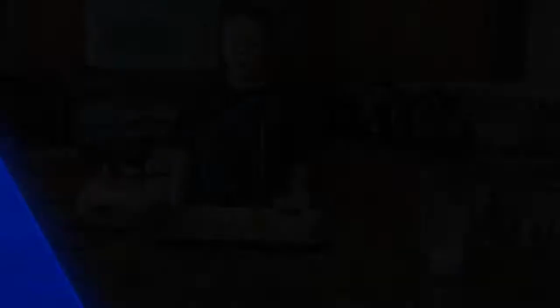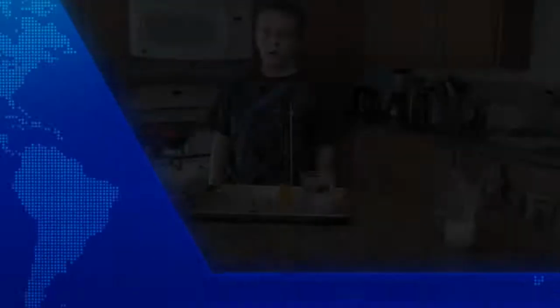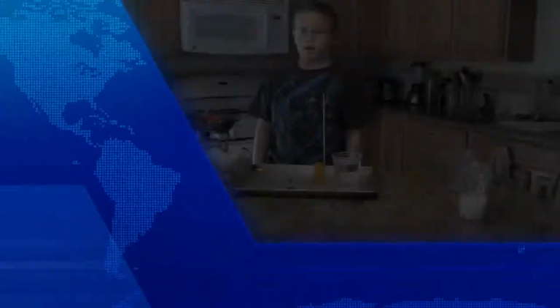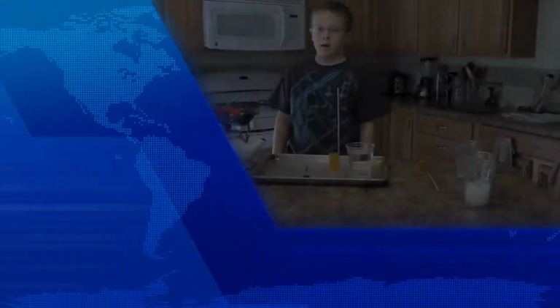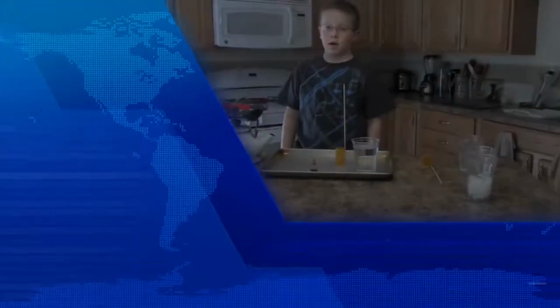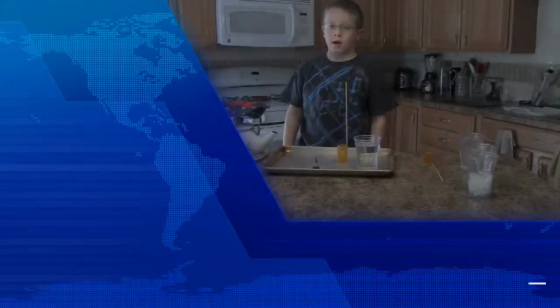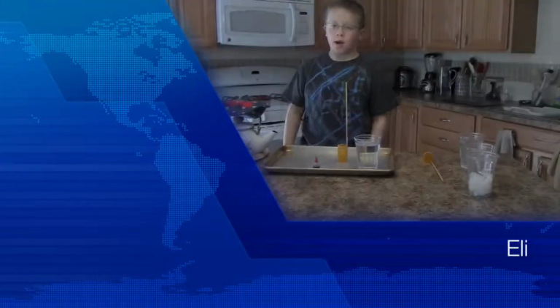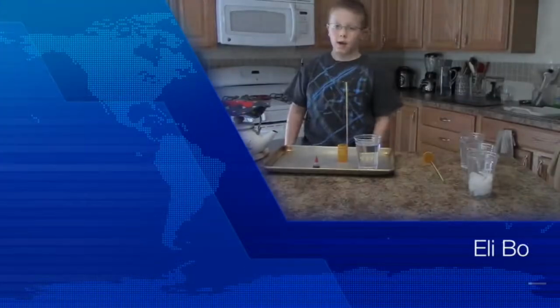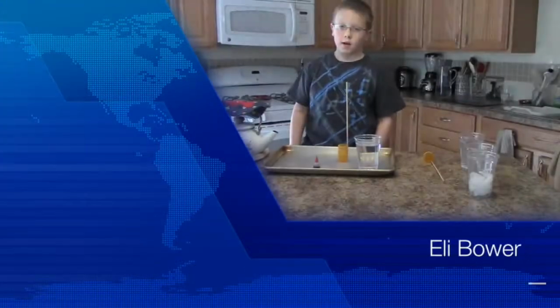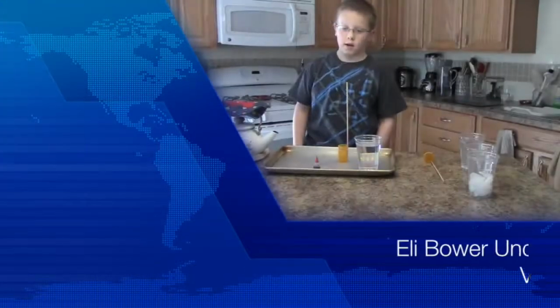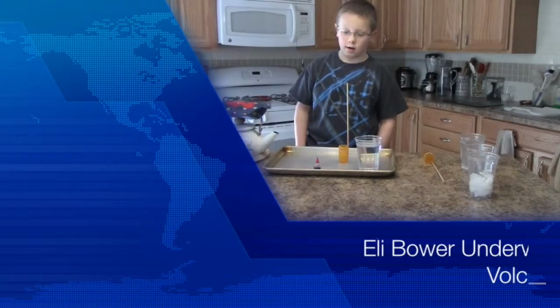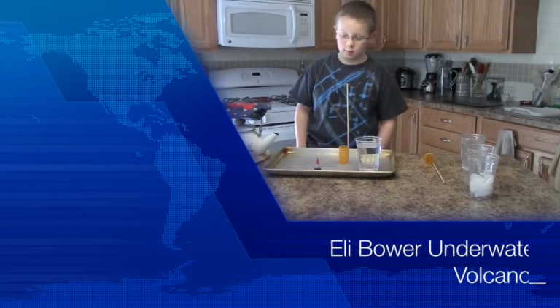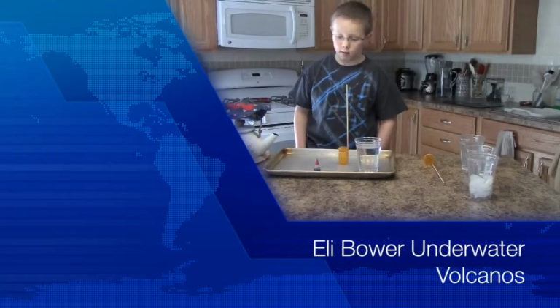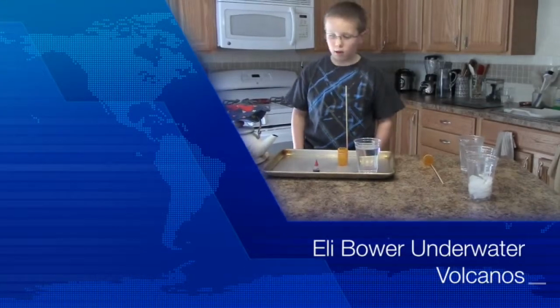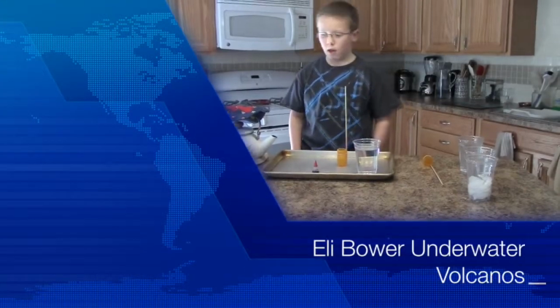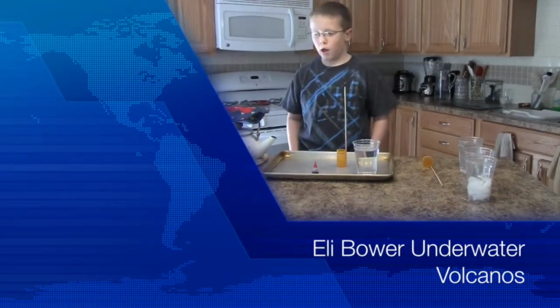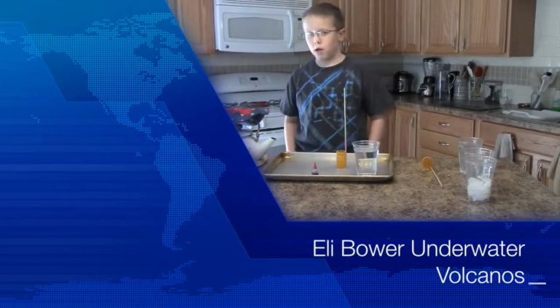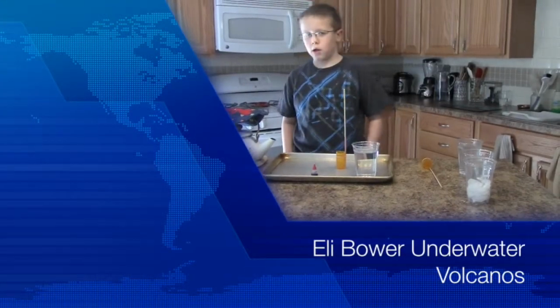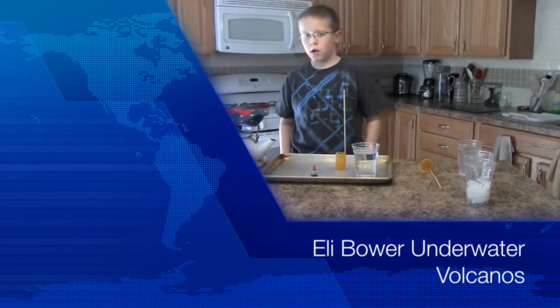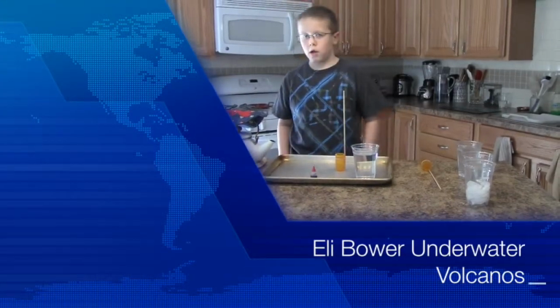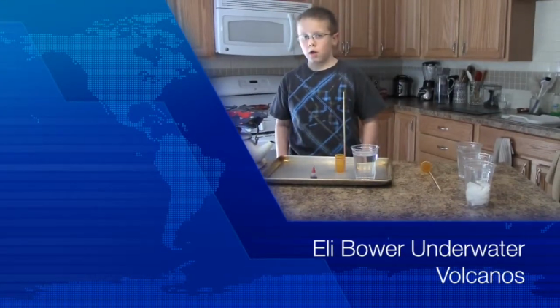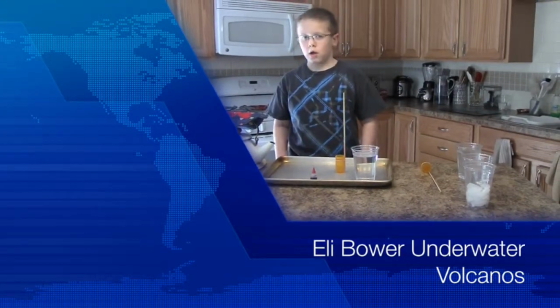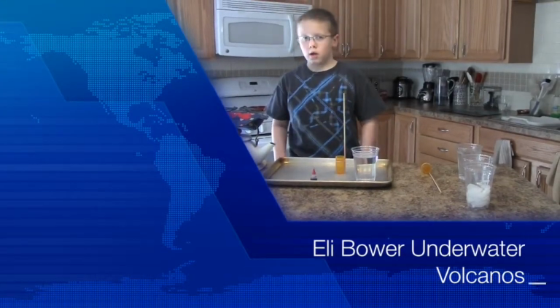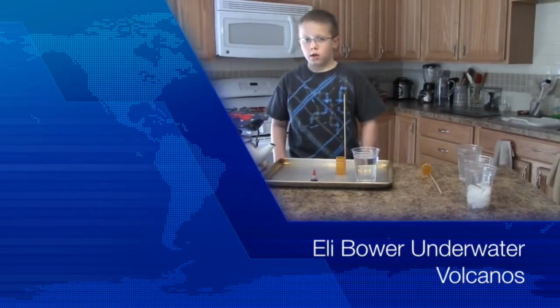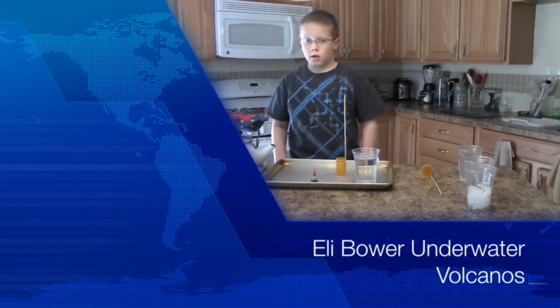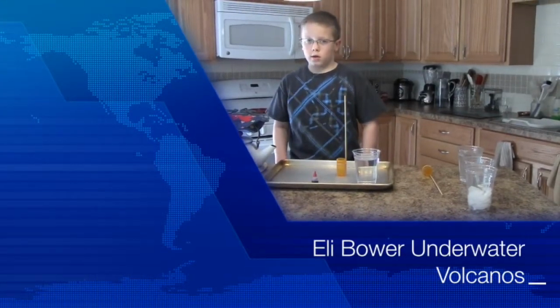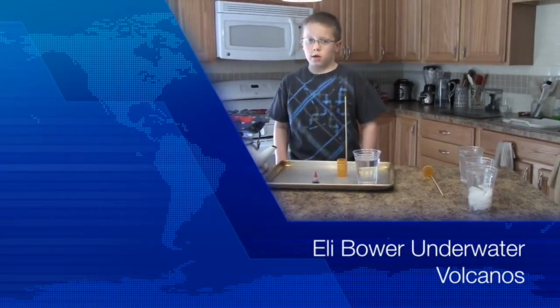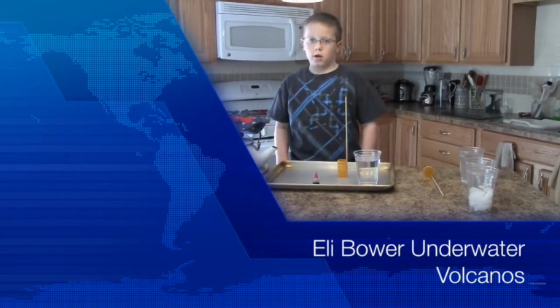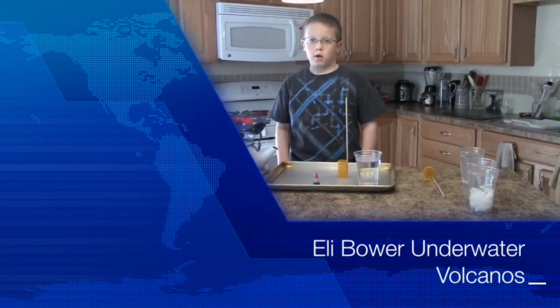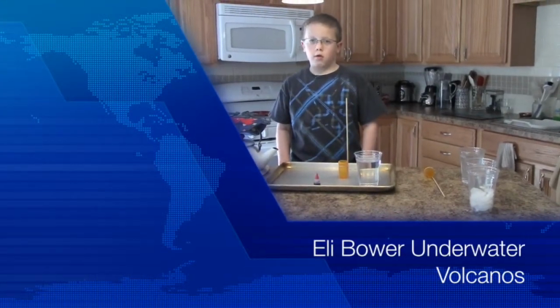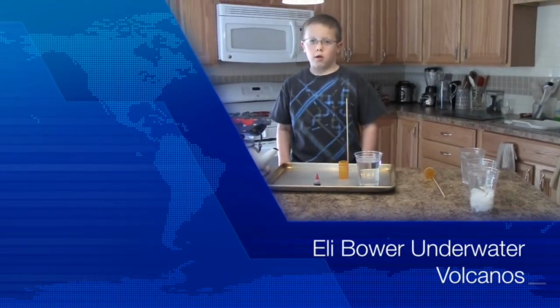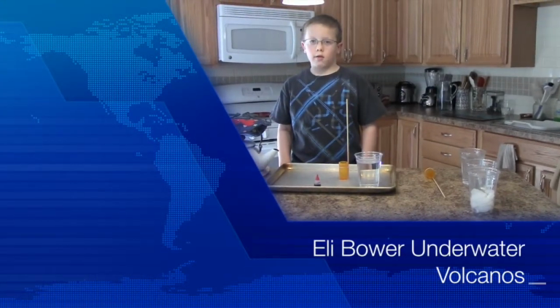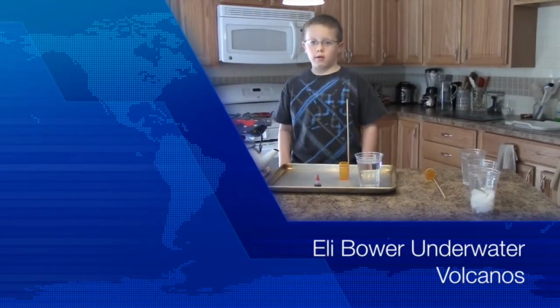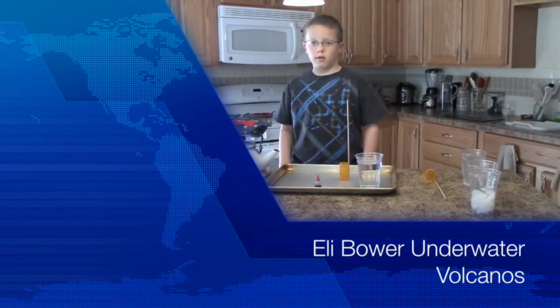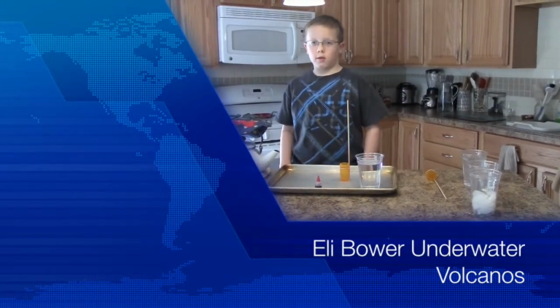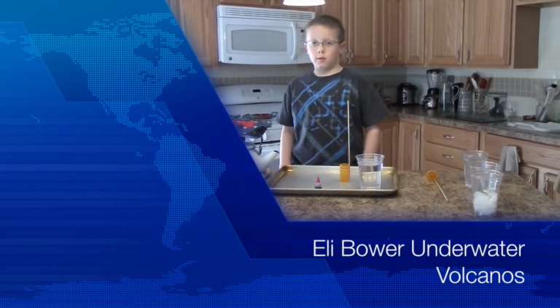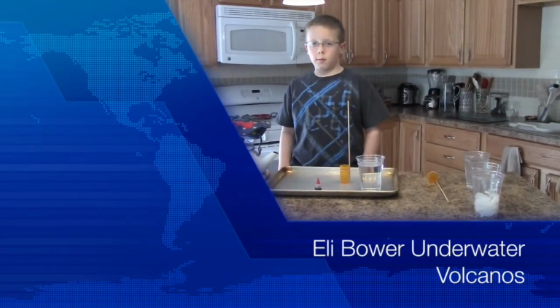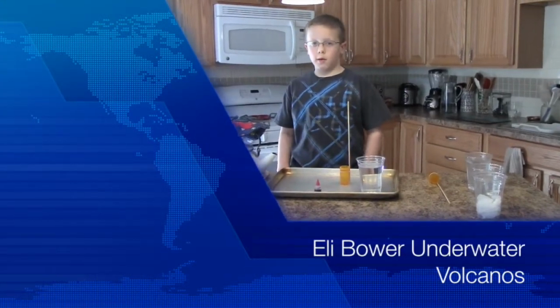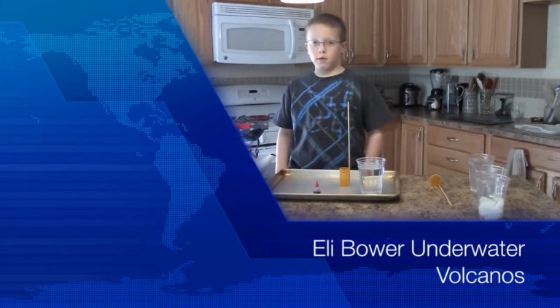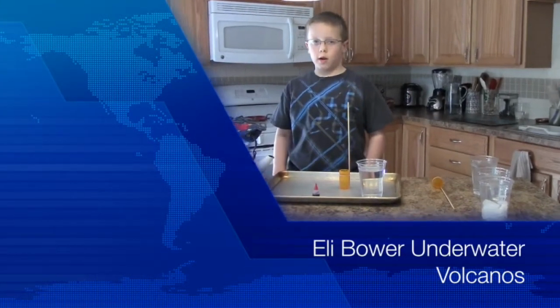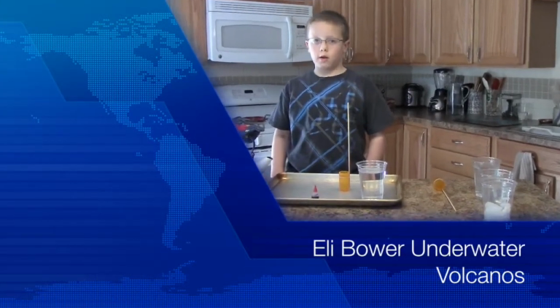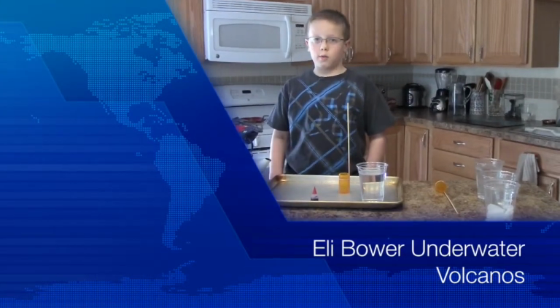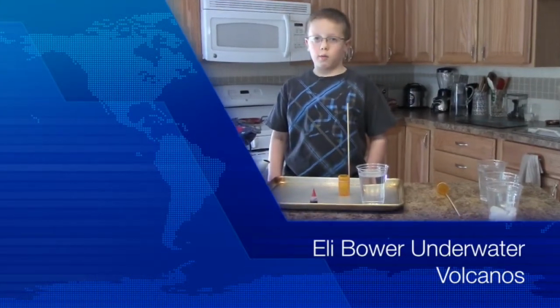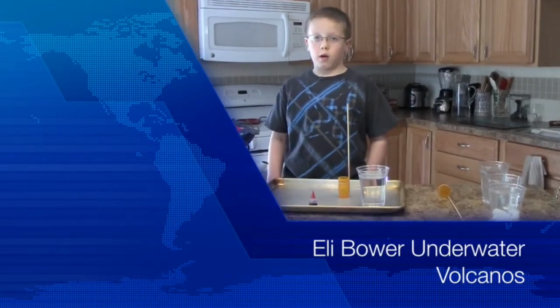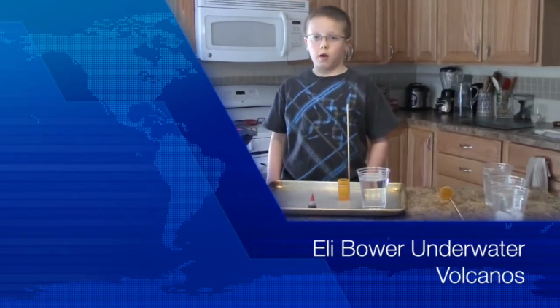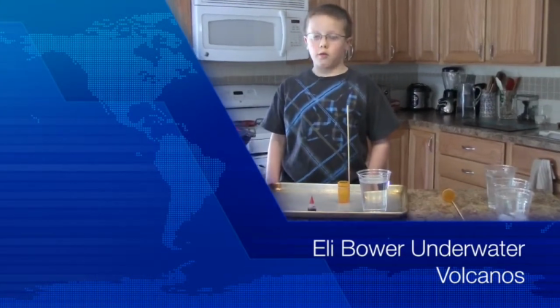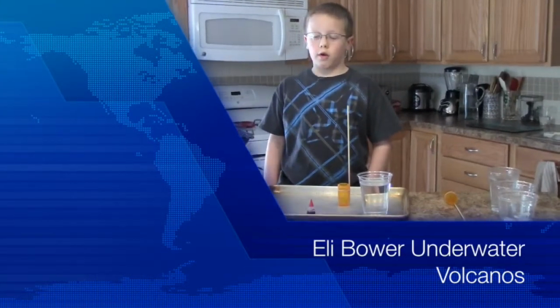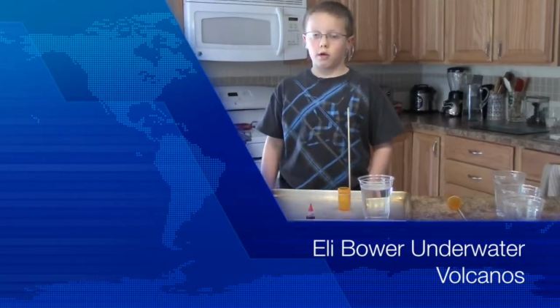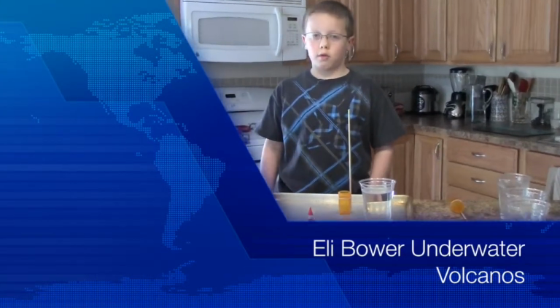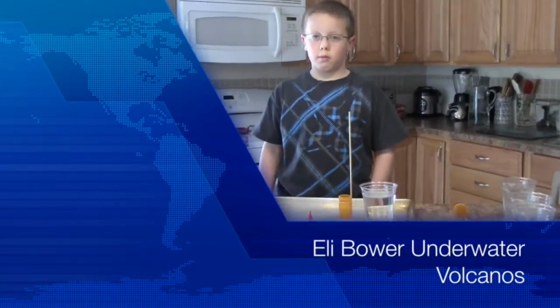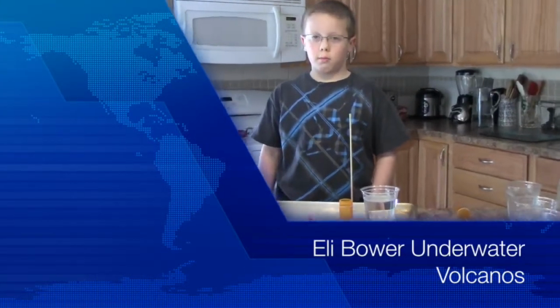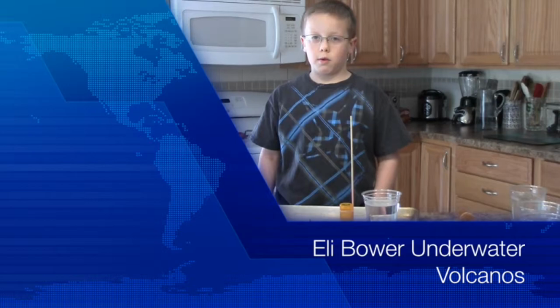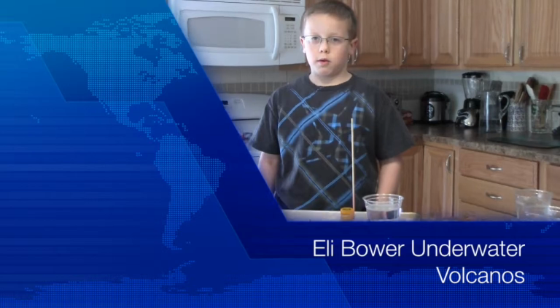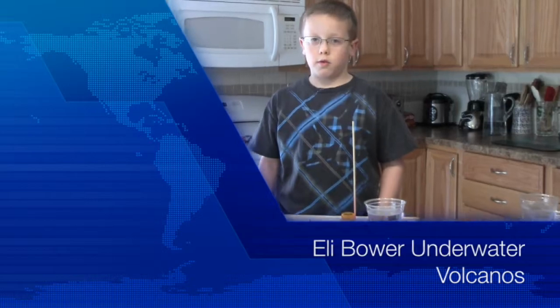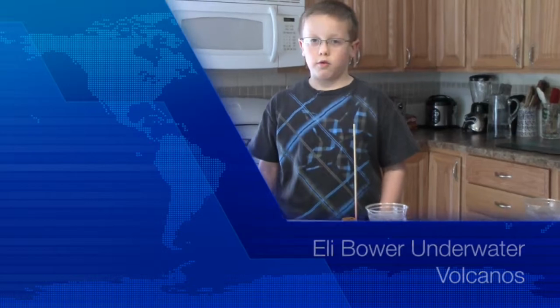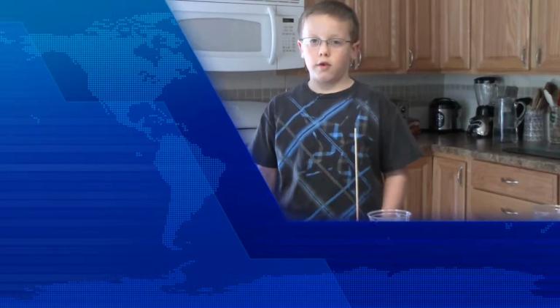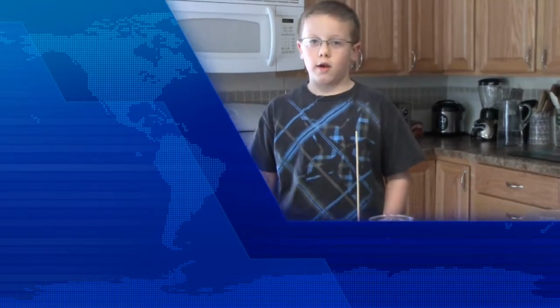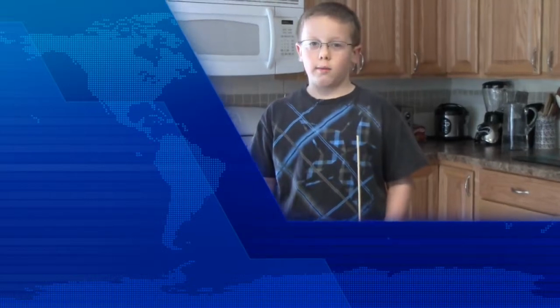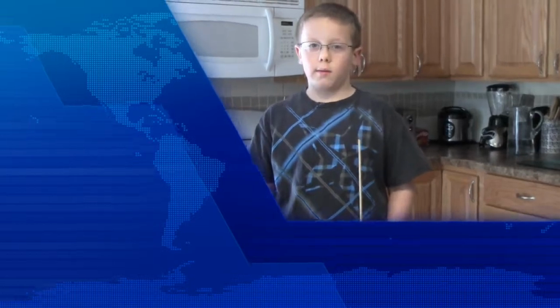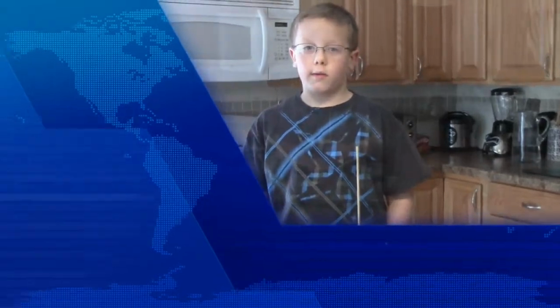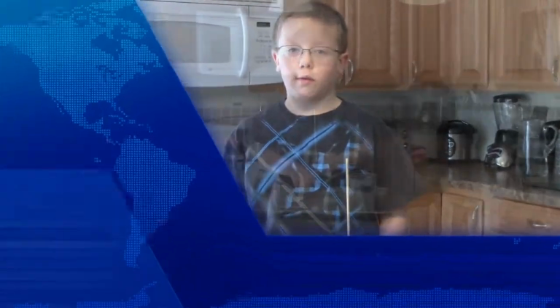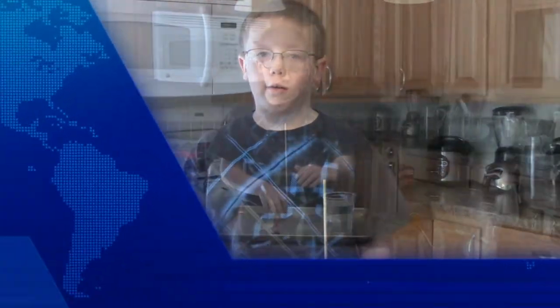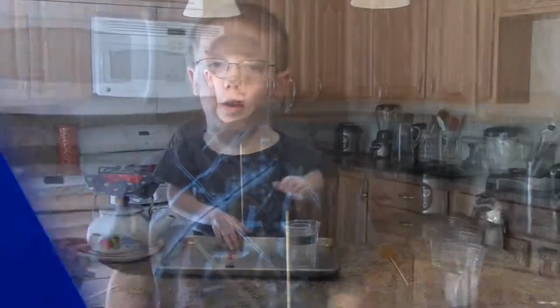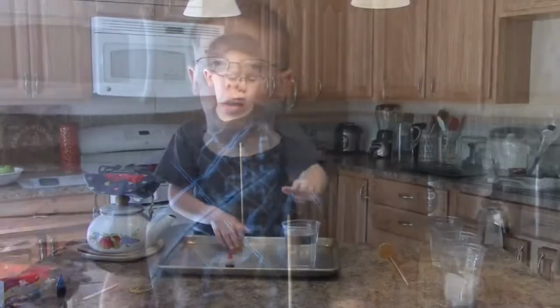Hi, I'm Eli, 2nd grade. This is my science project, Mrs. Shannon's class.